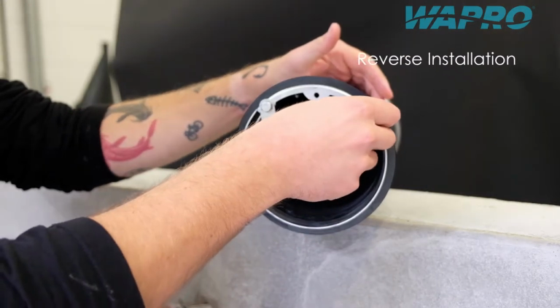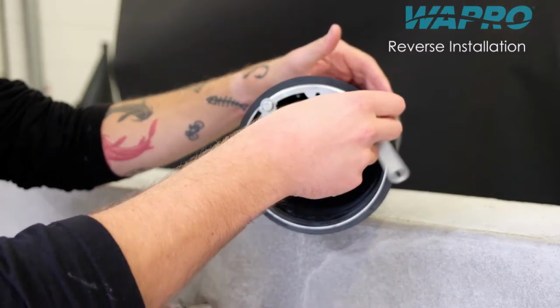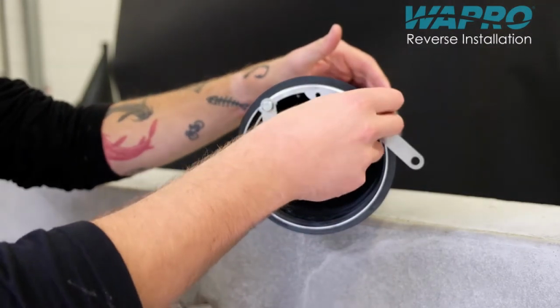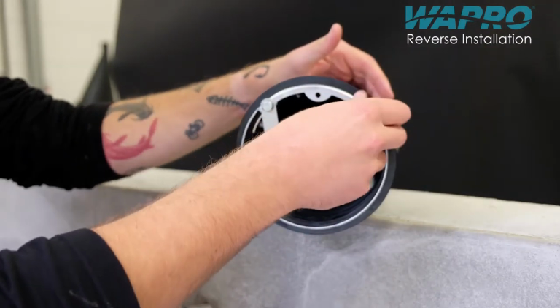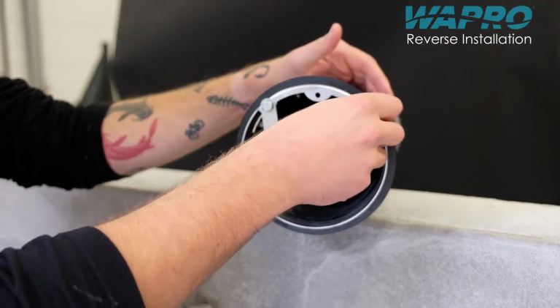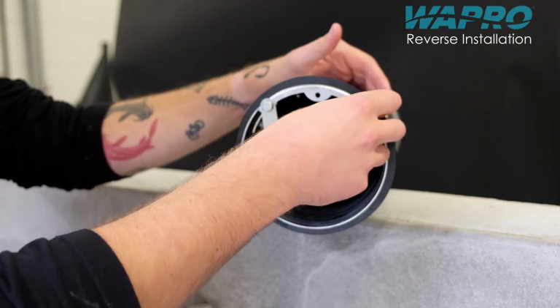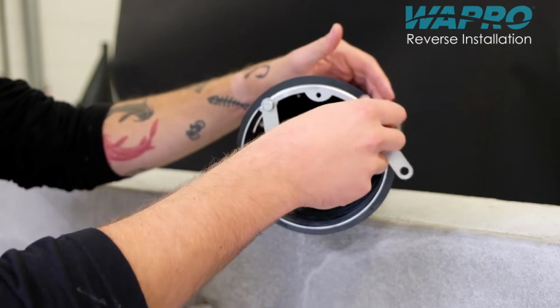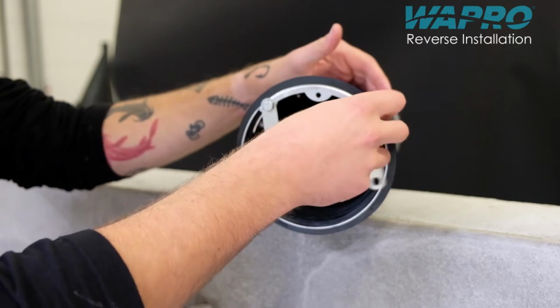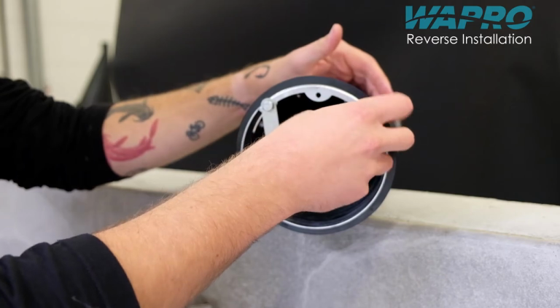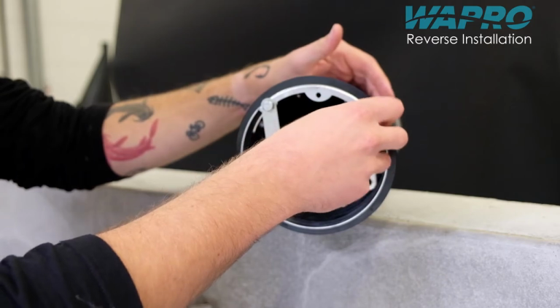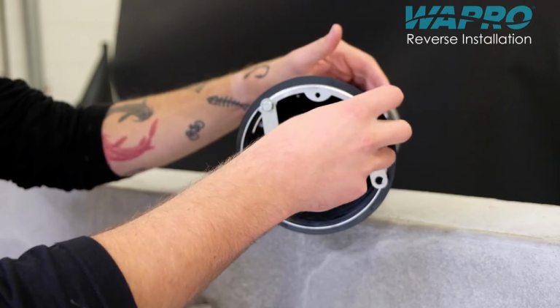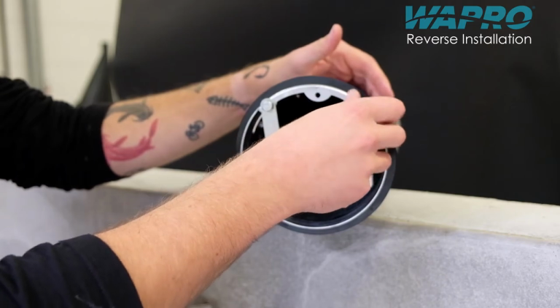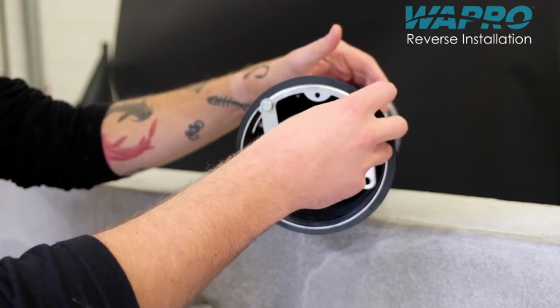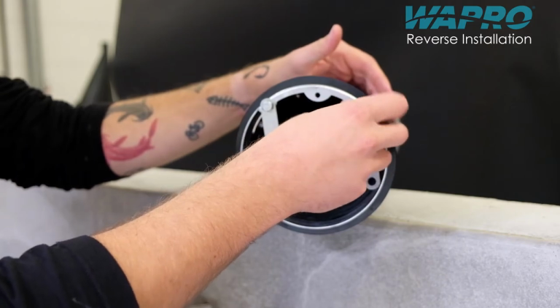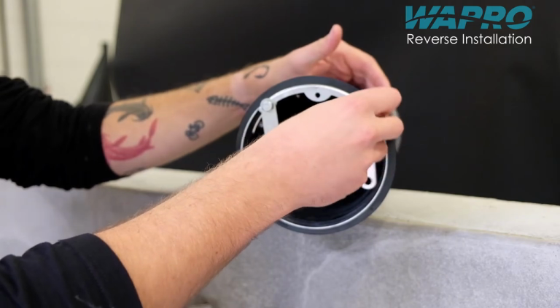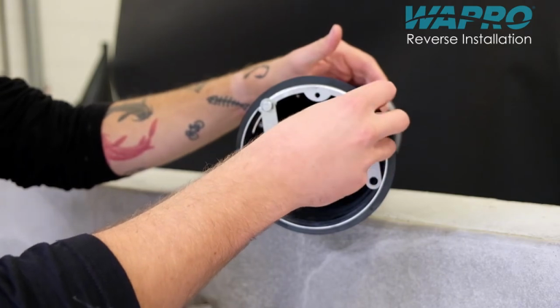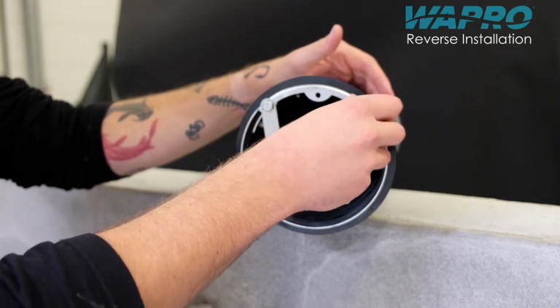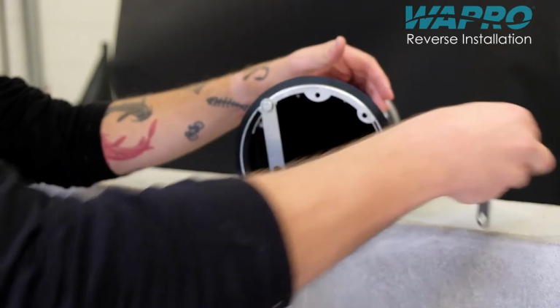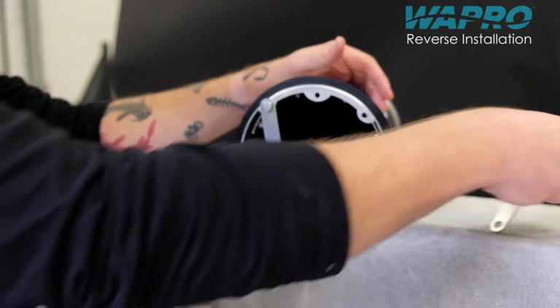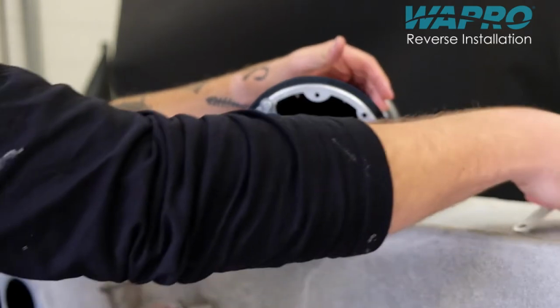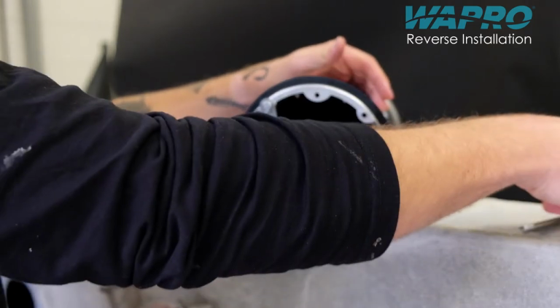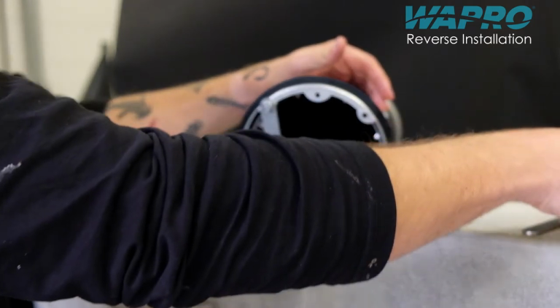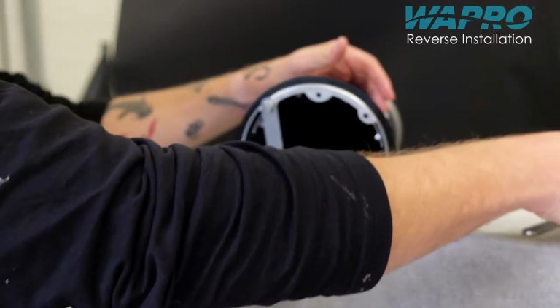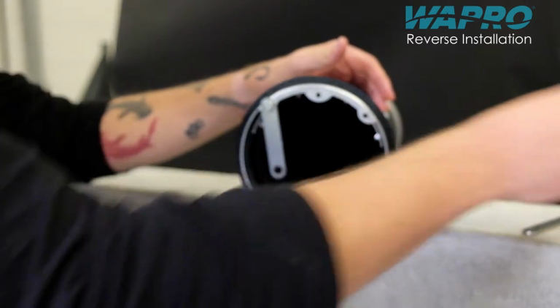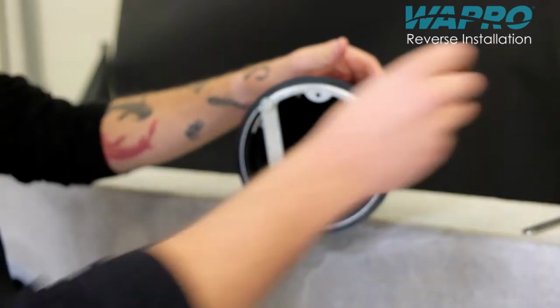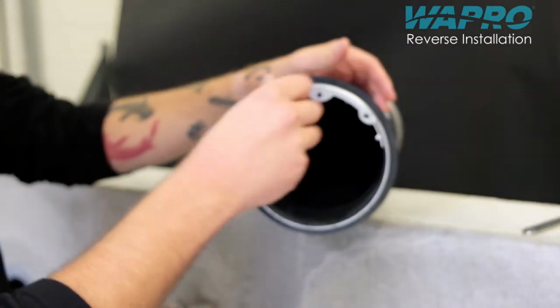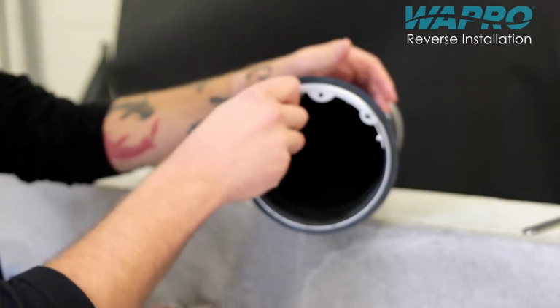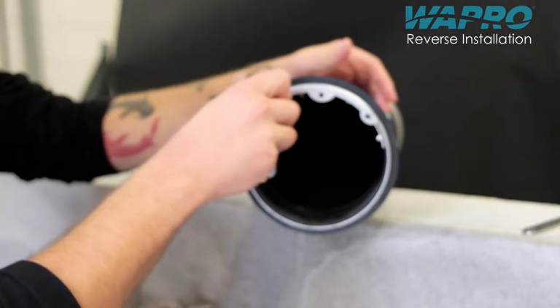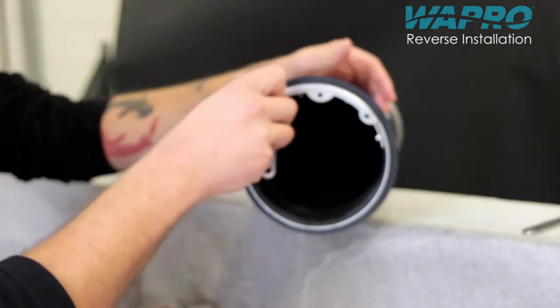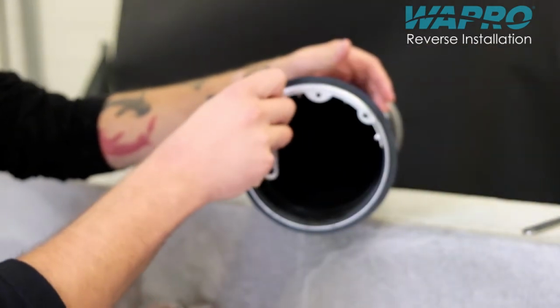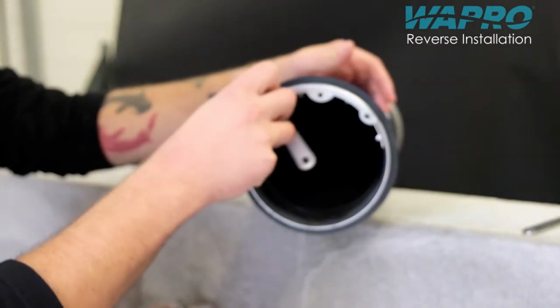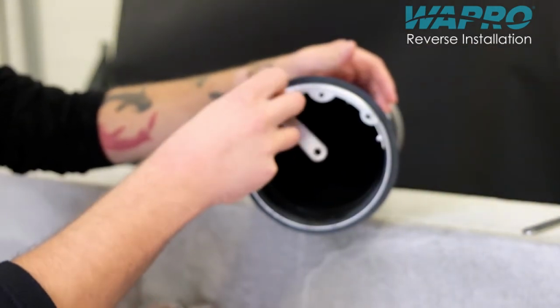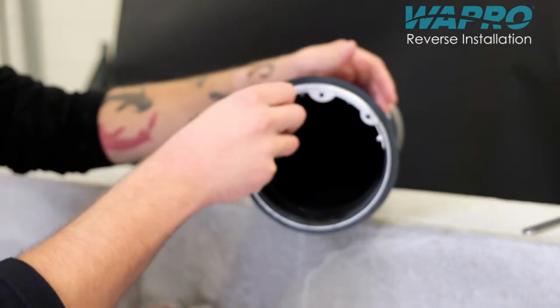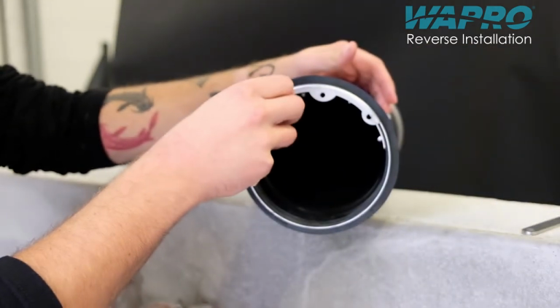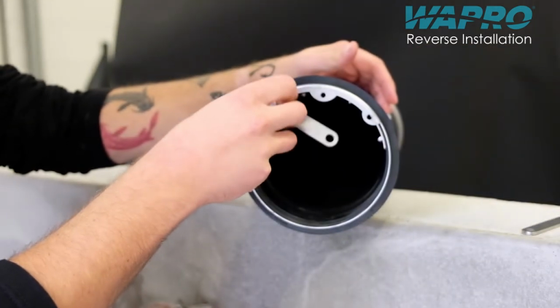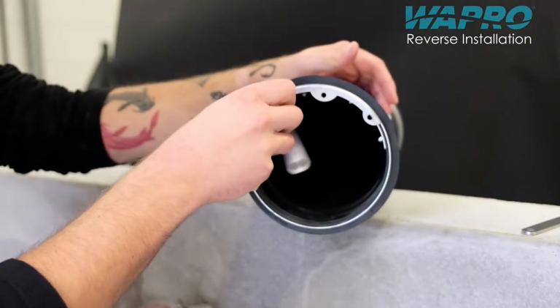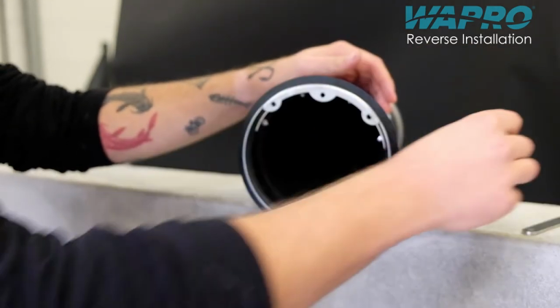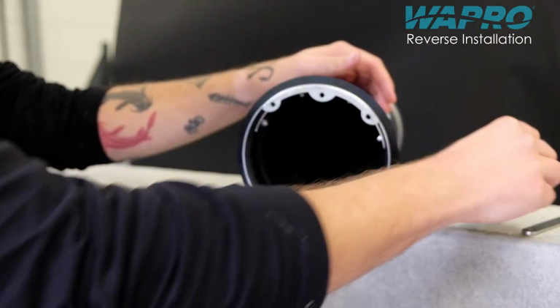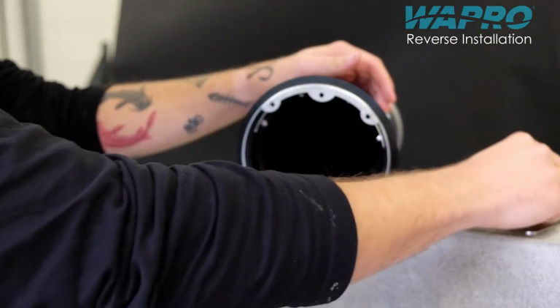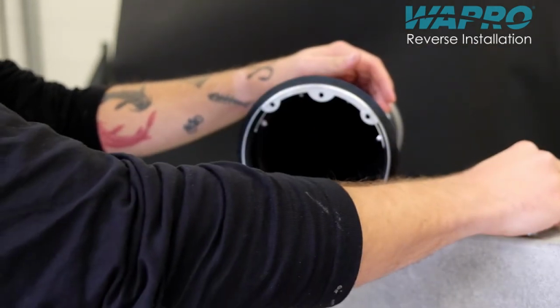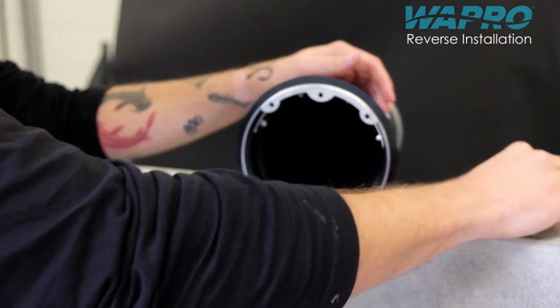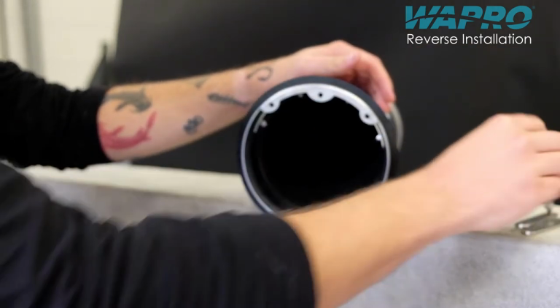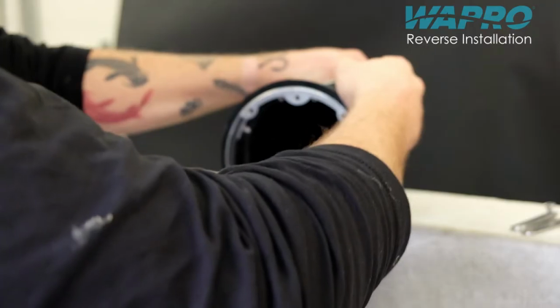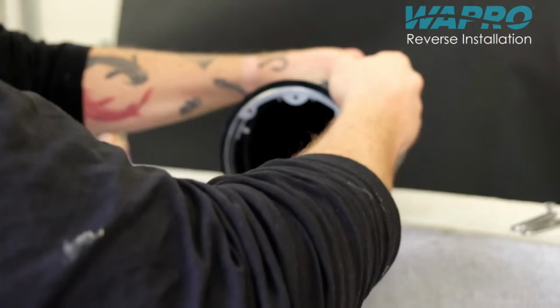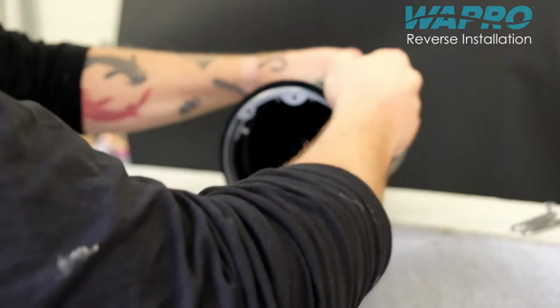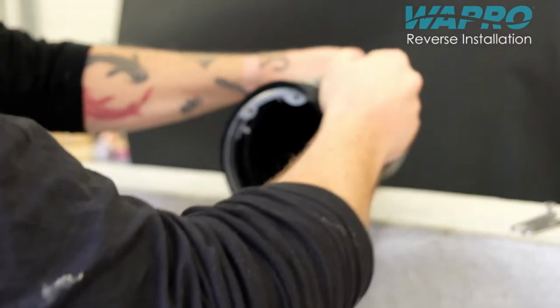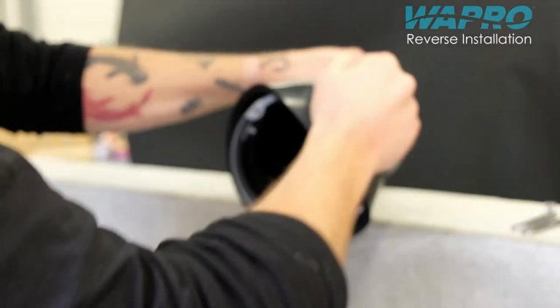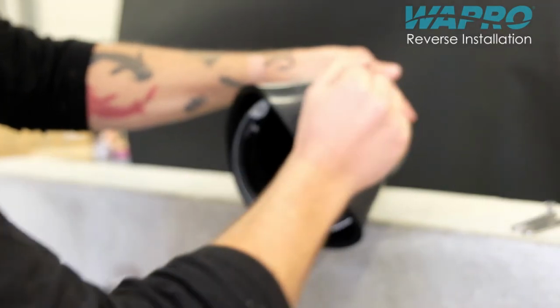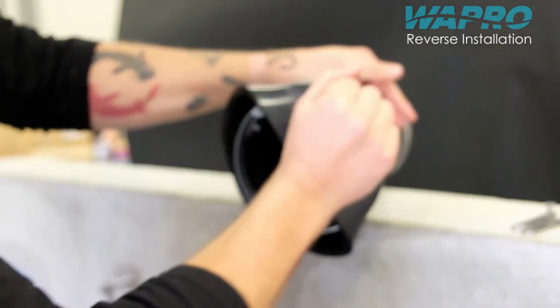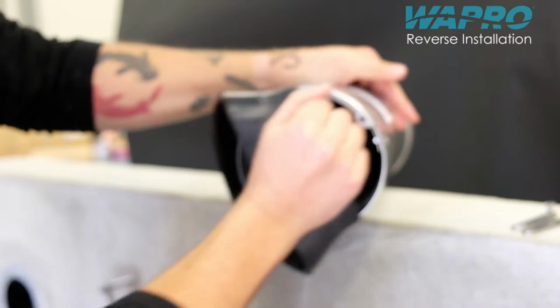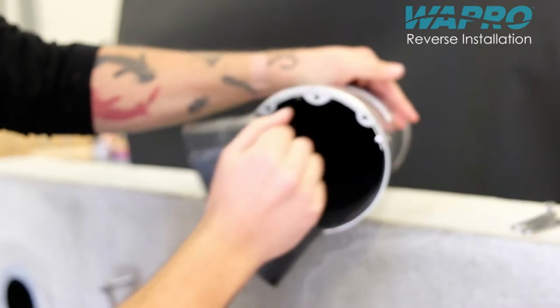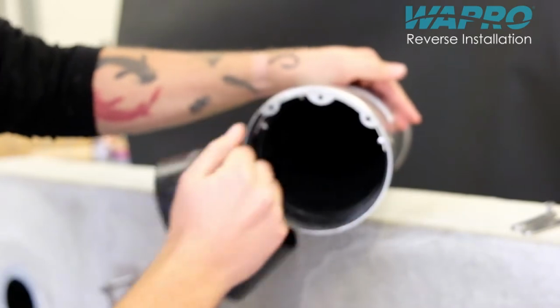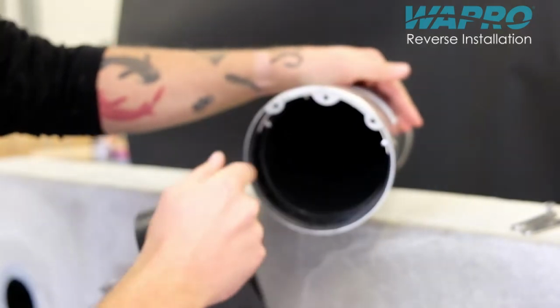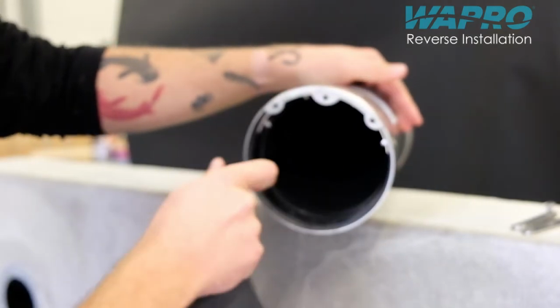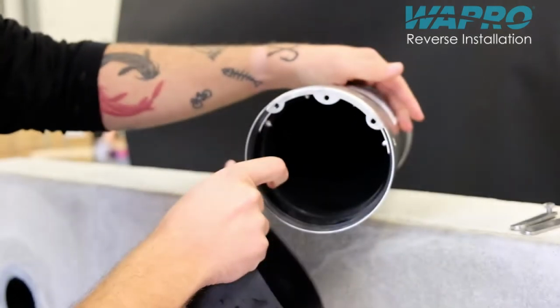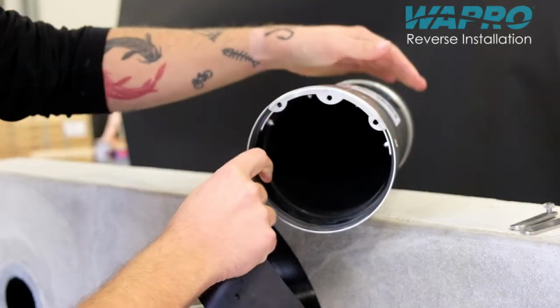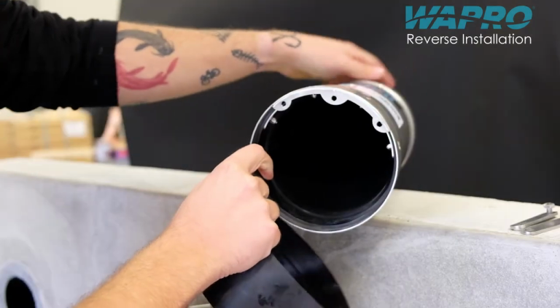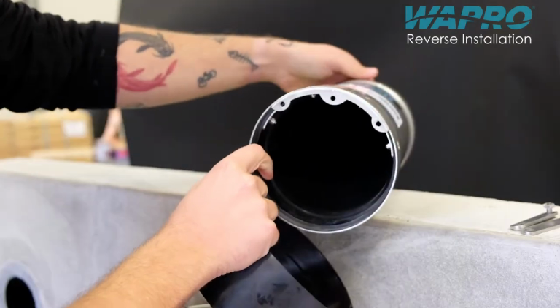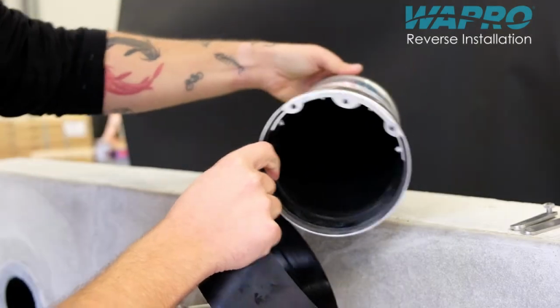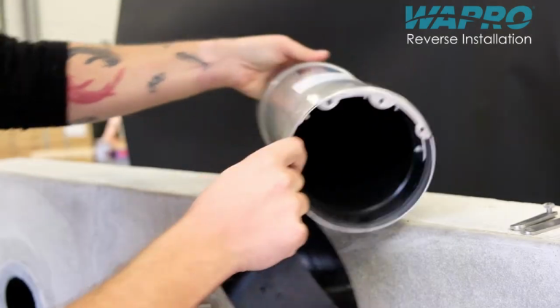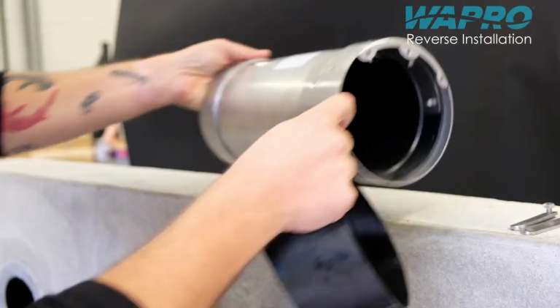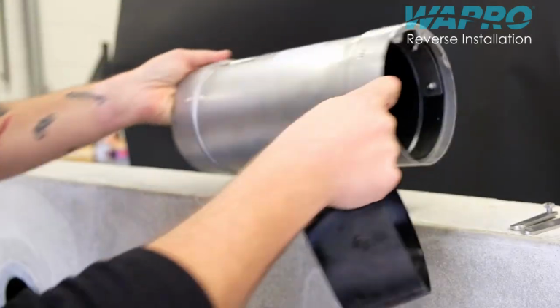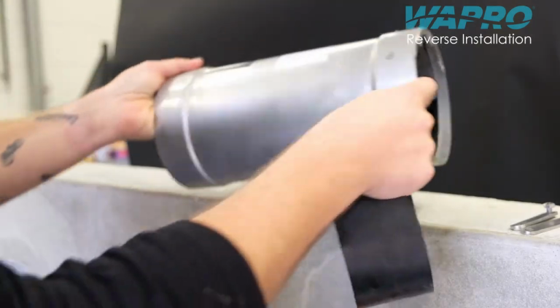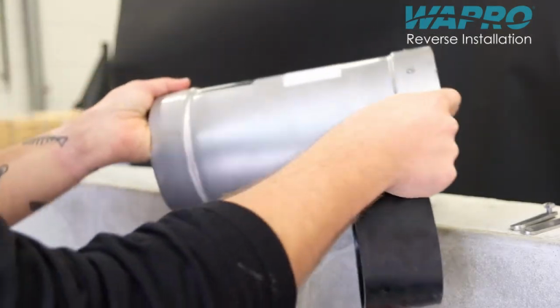The same installation procedure applies for the reverse installation of the Vastop, for example when installing the valve on the outlet pipe in chambers.